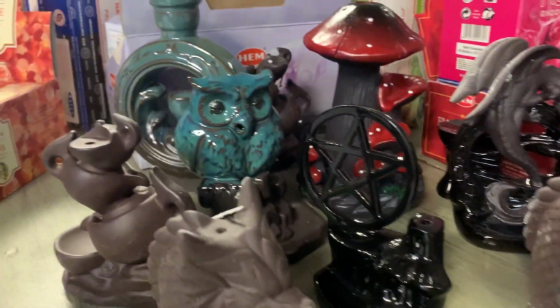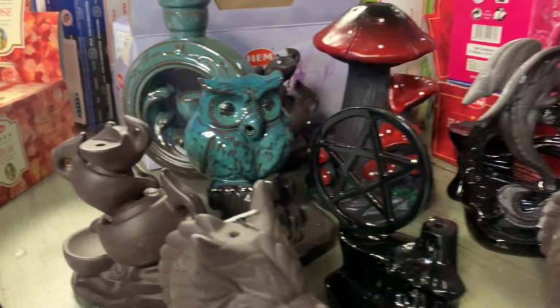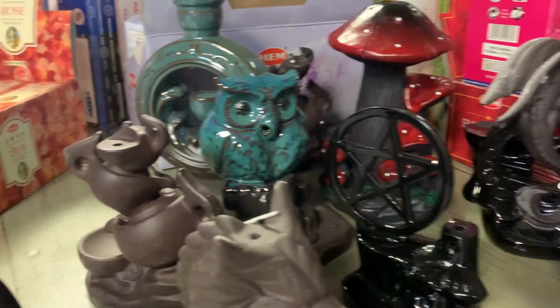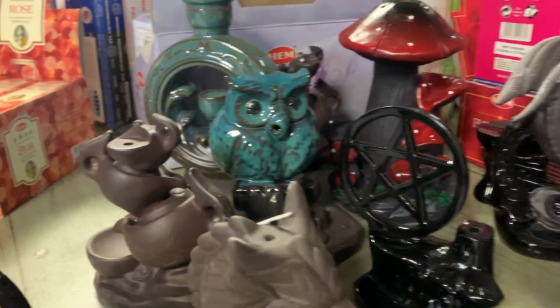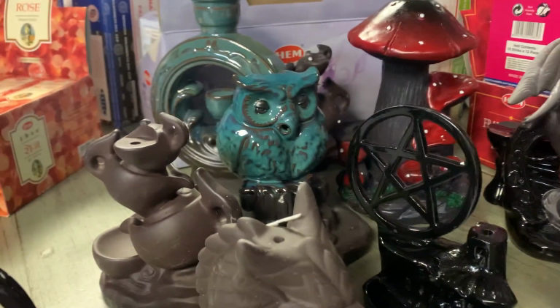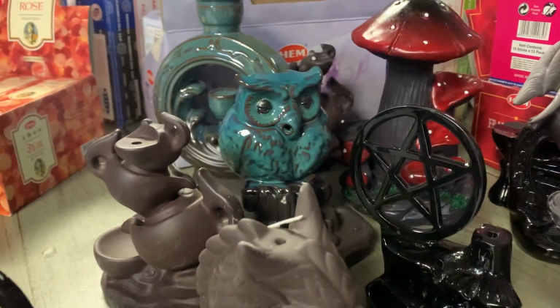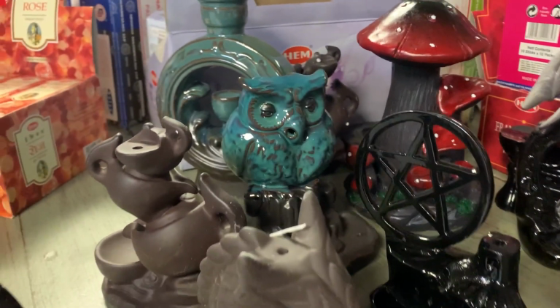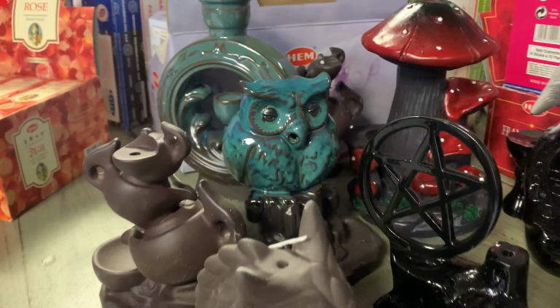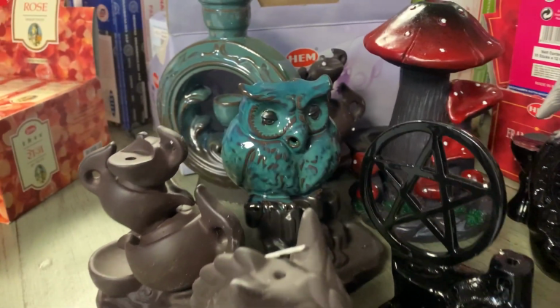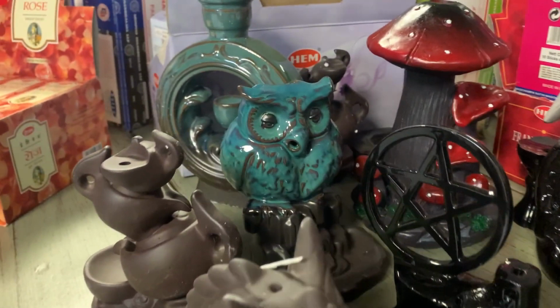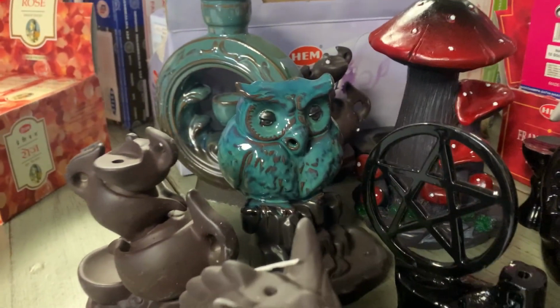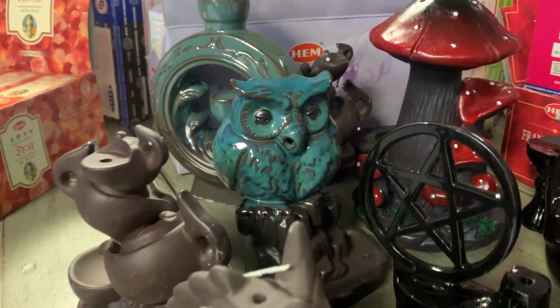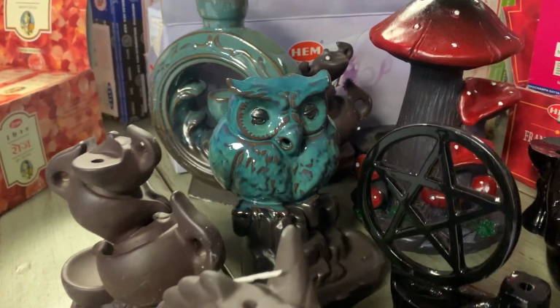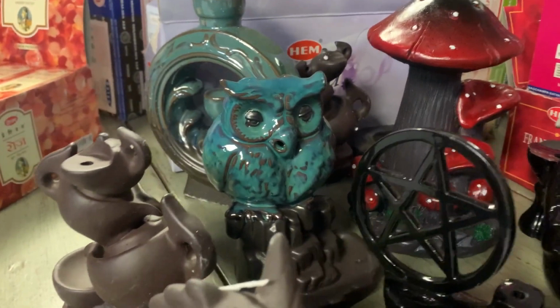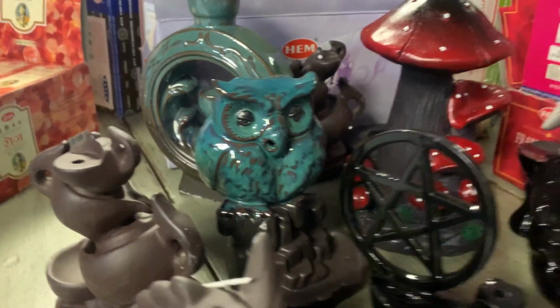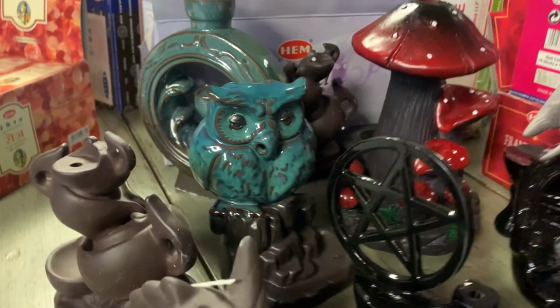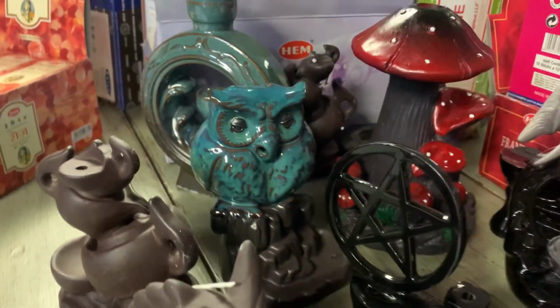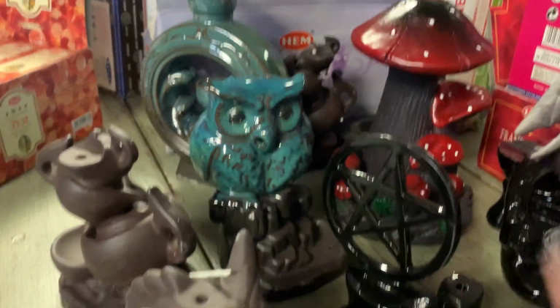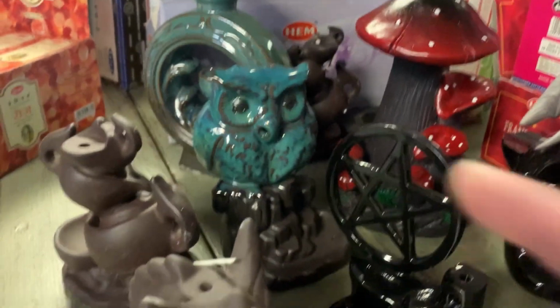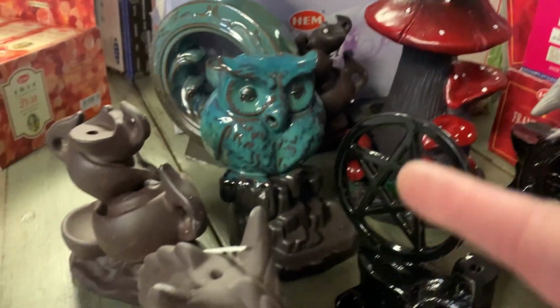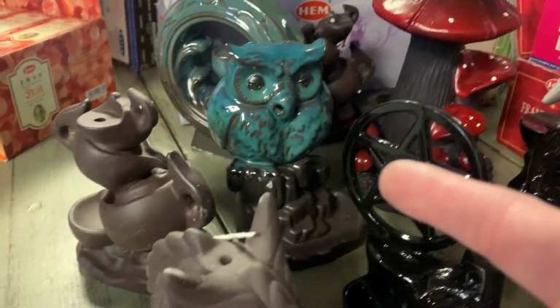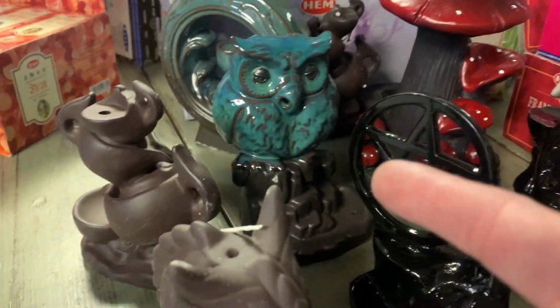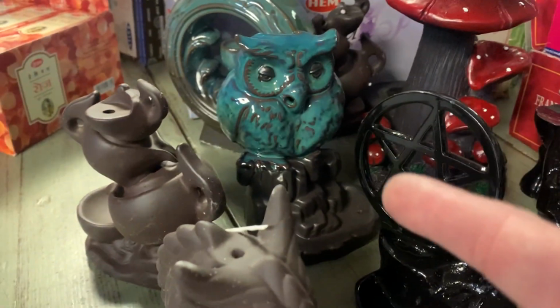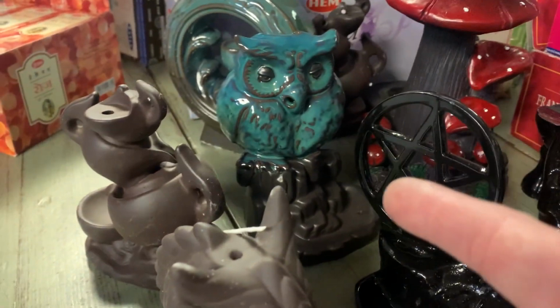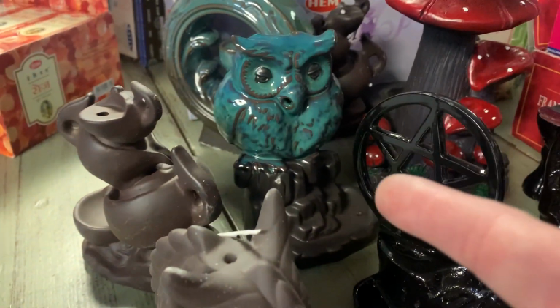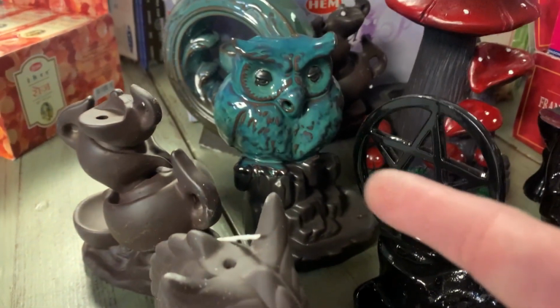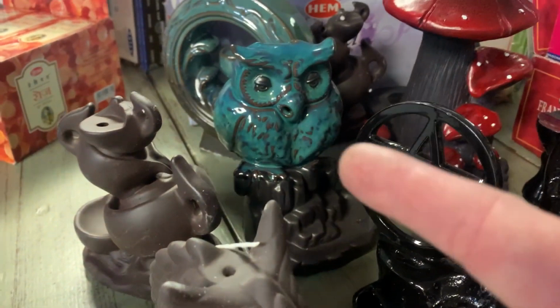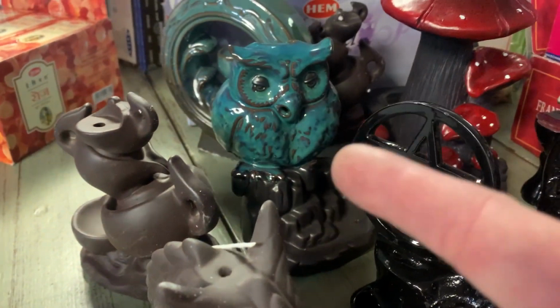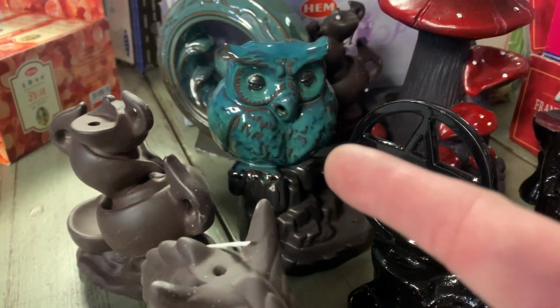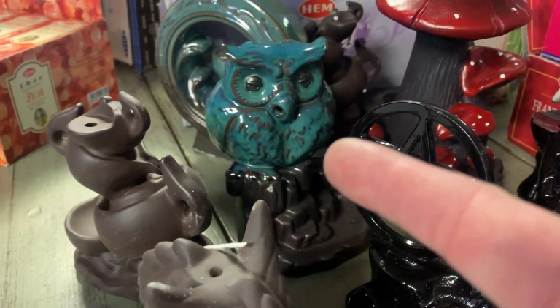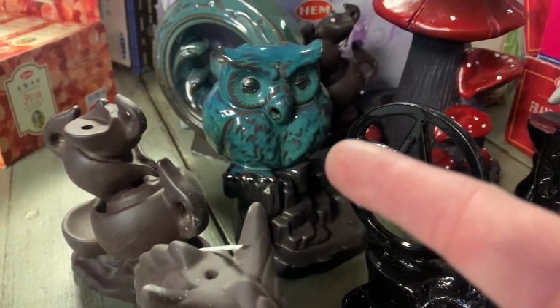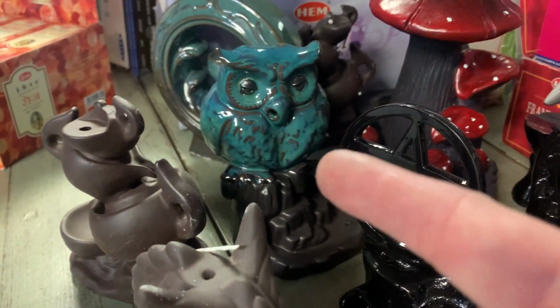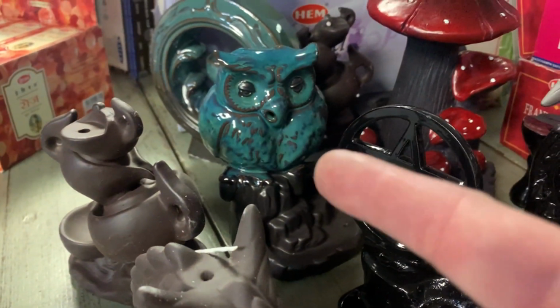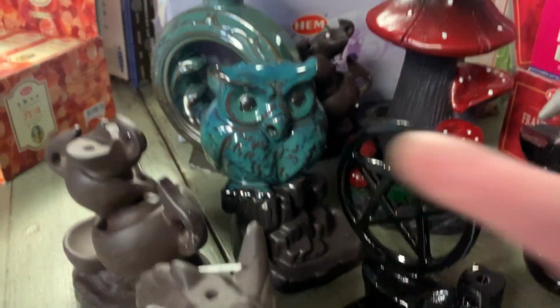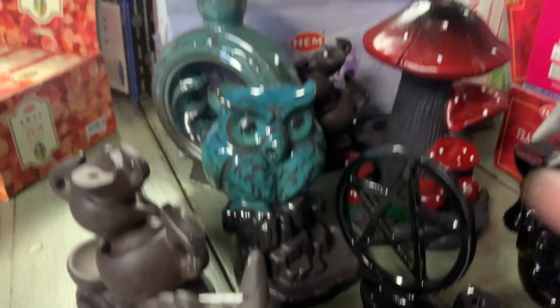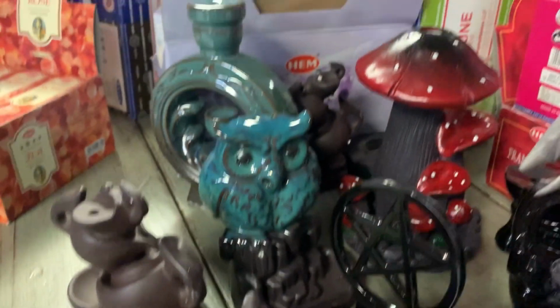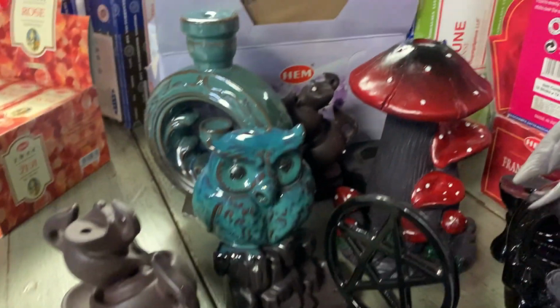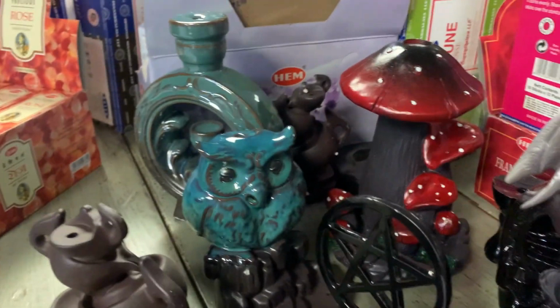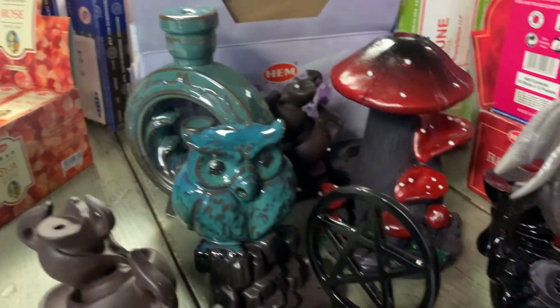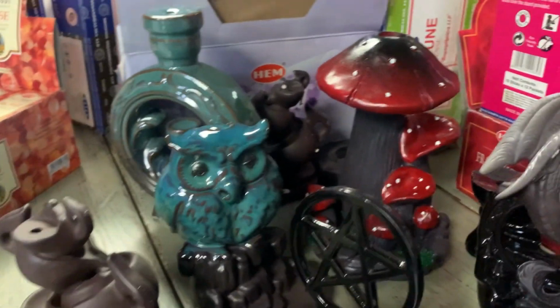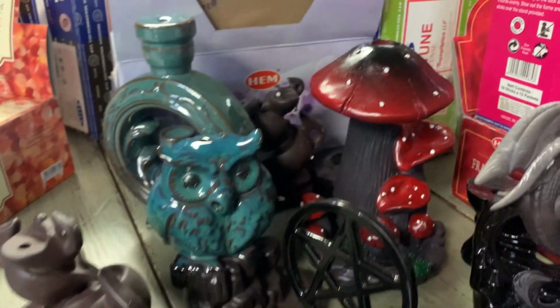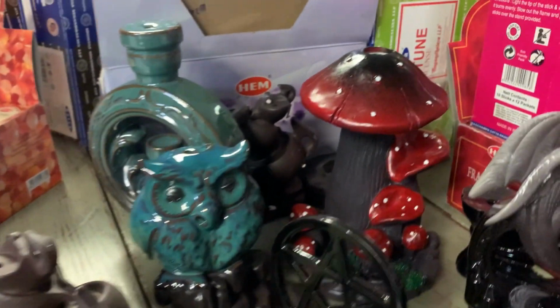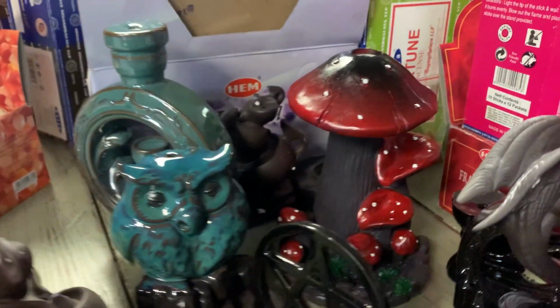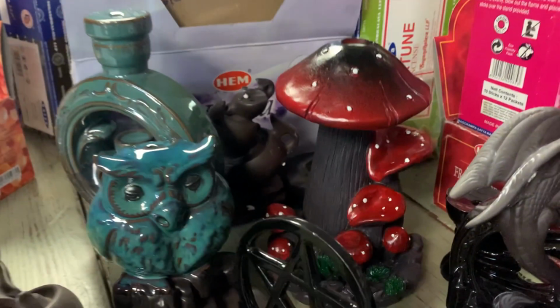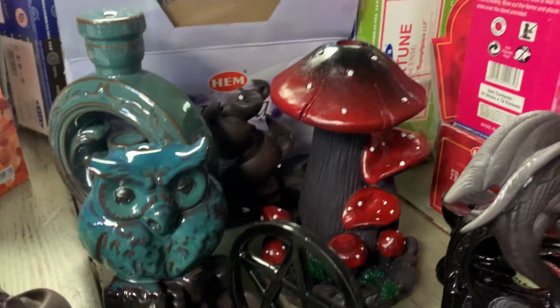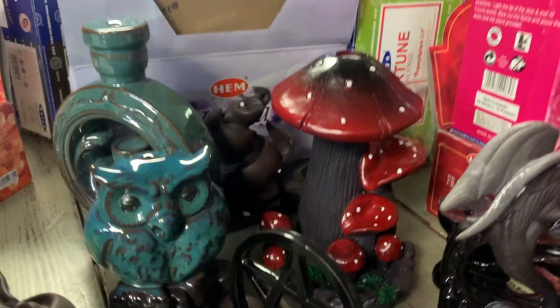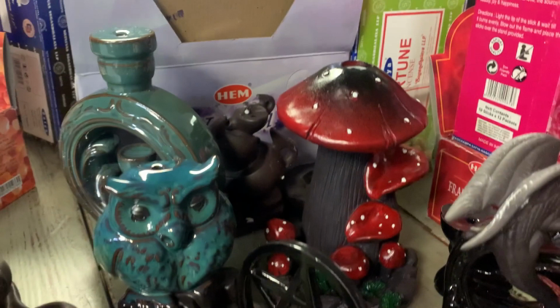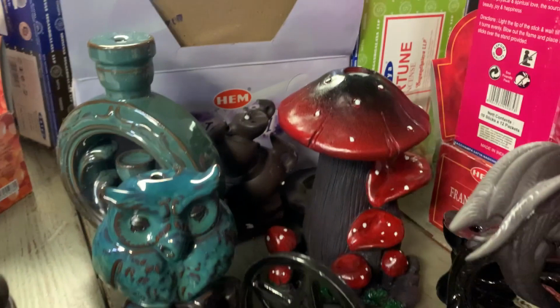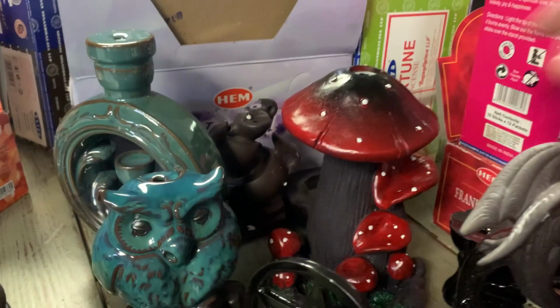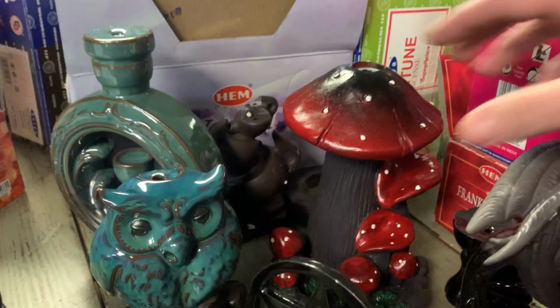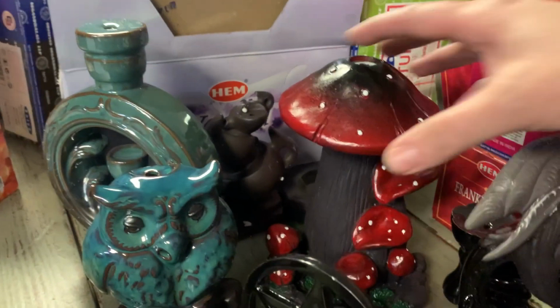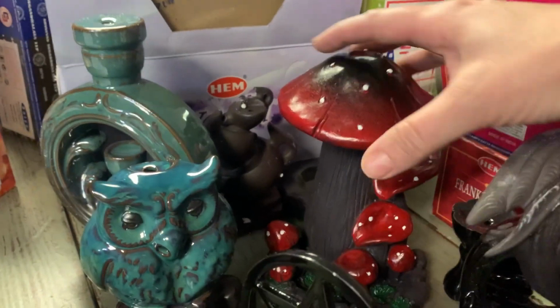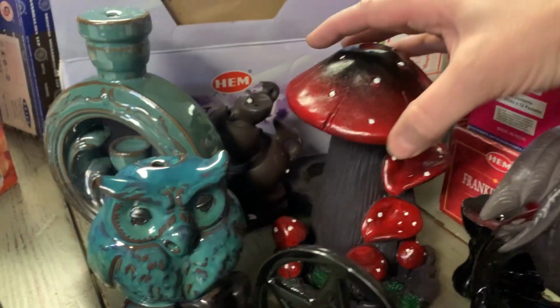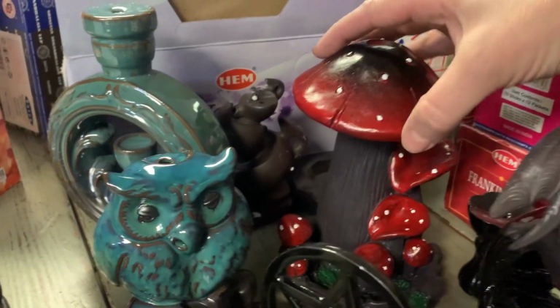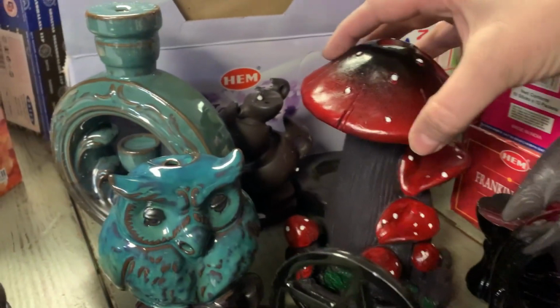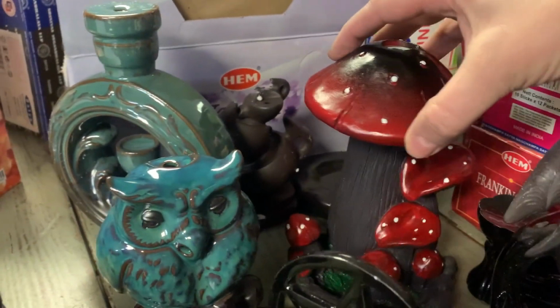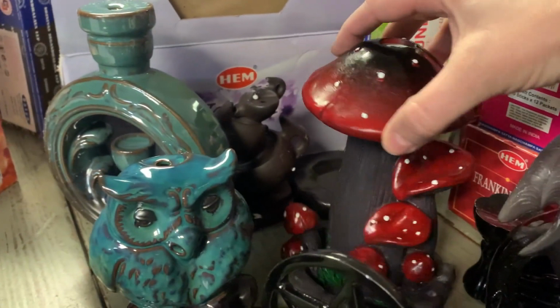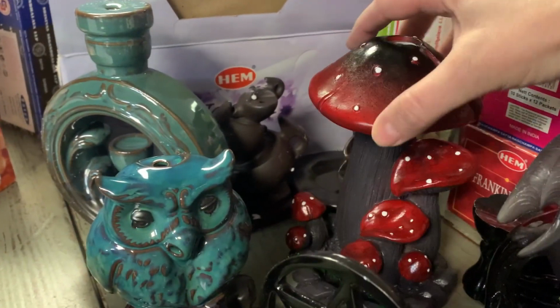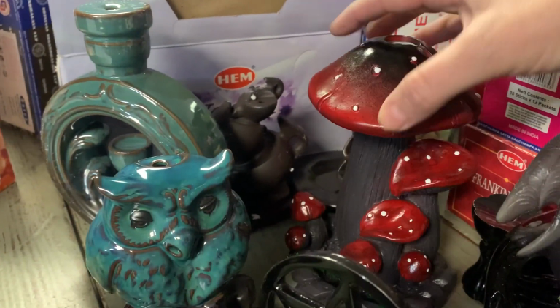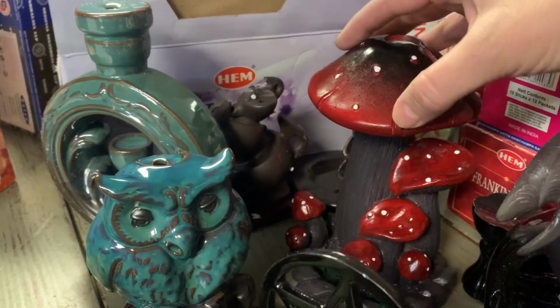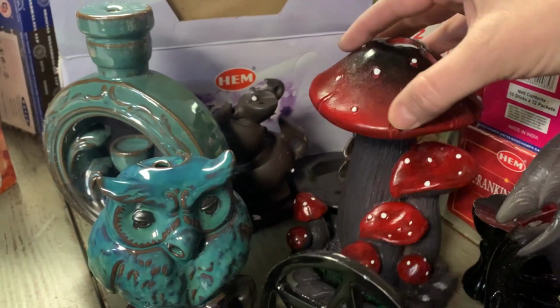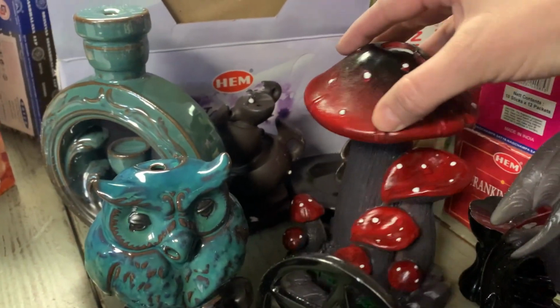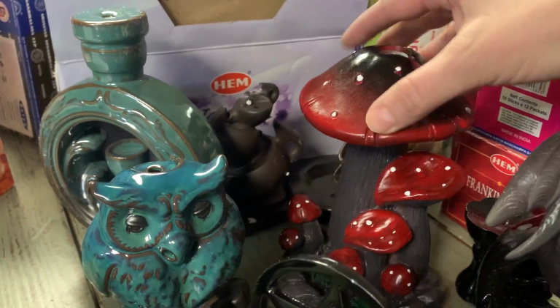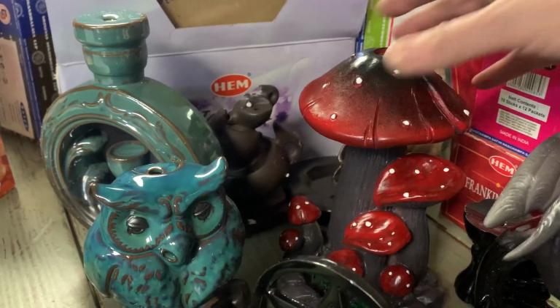I want to pop on and show you the owl, which I am loving. Also, this mushroom incense burner.